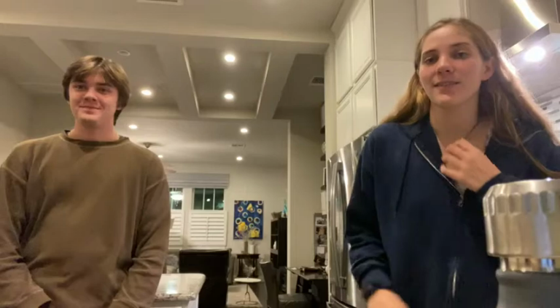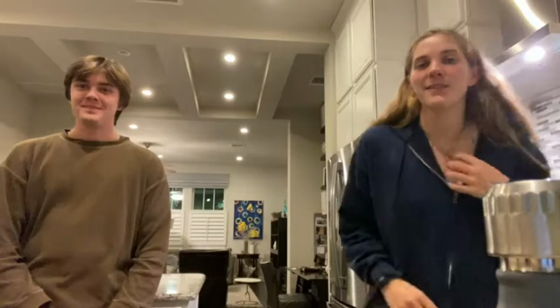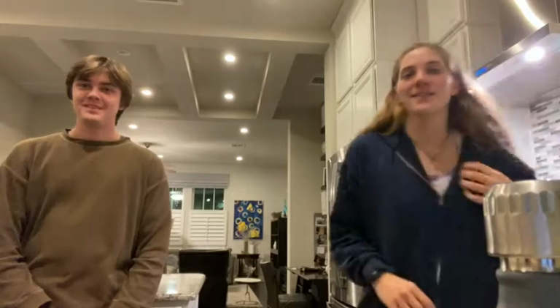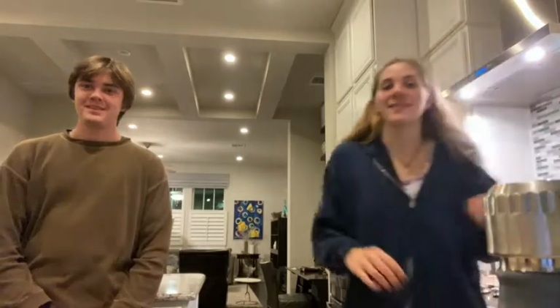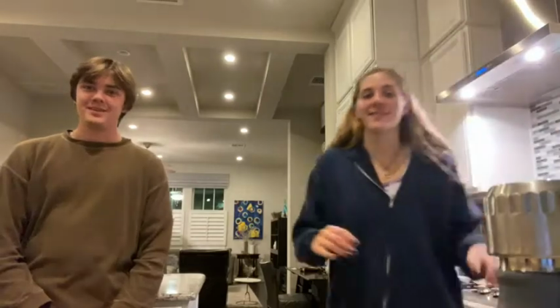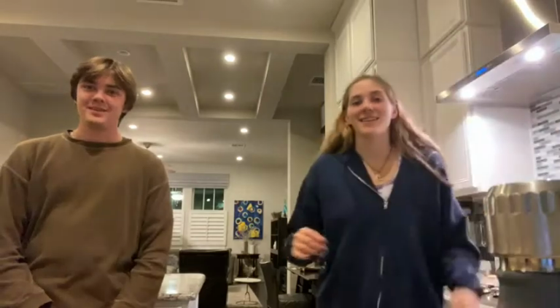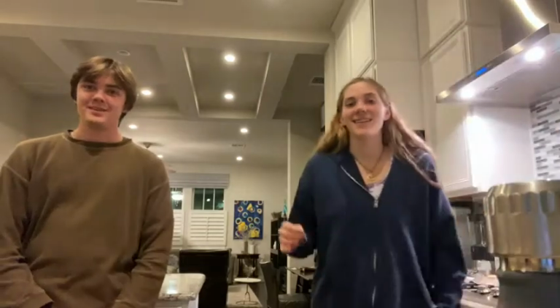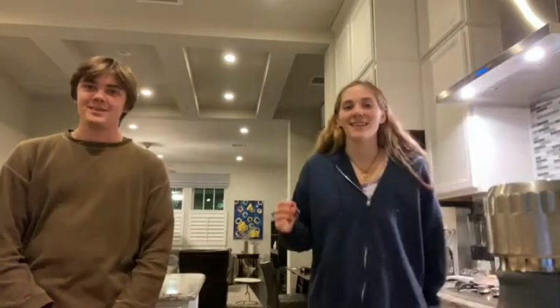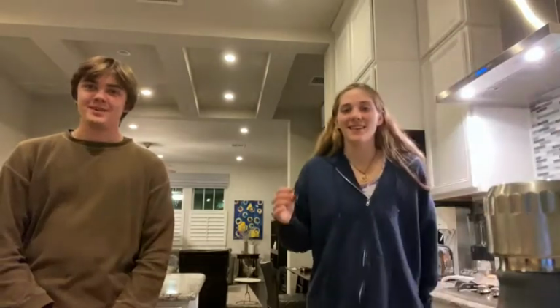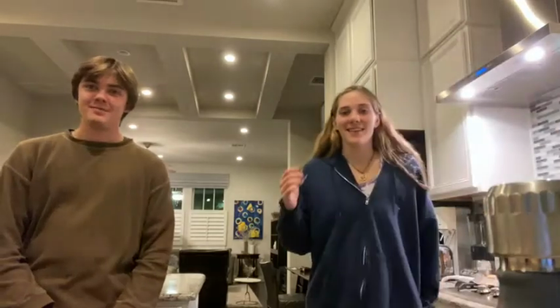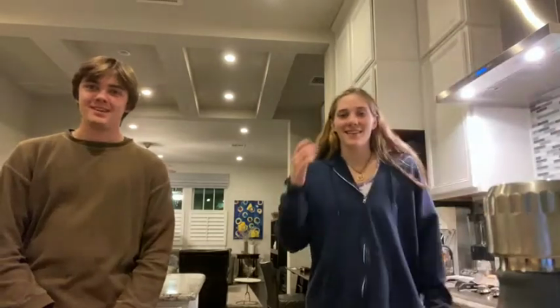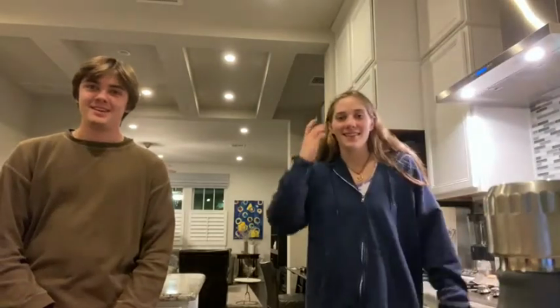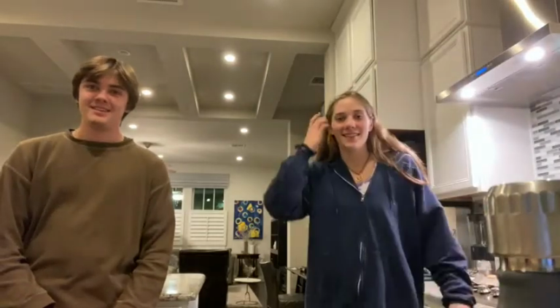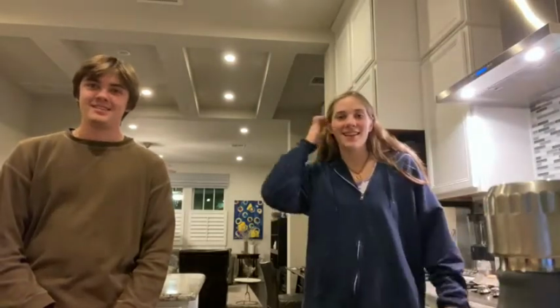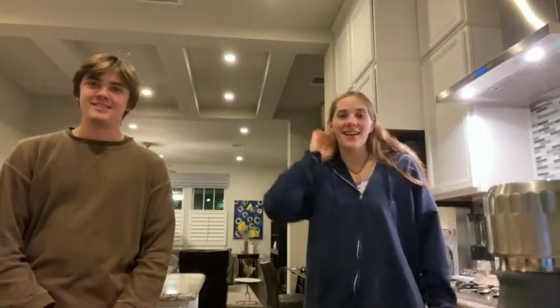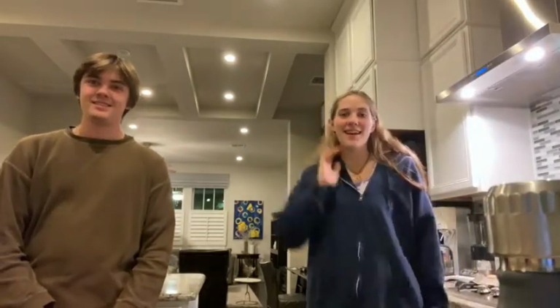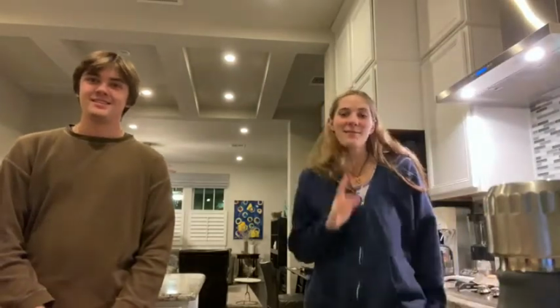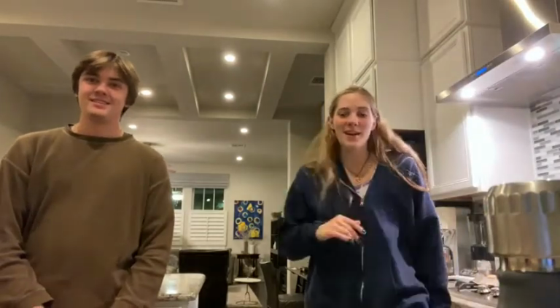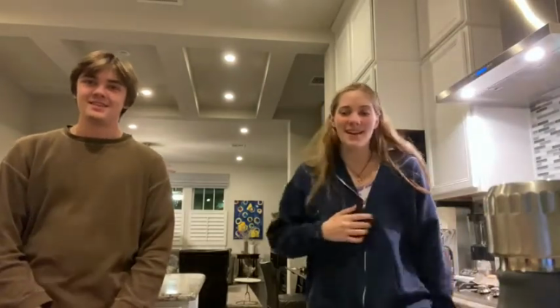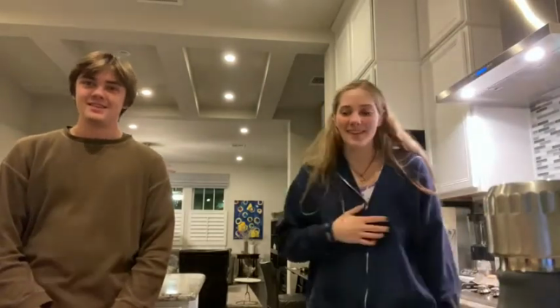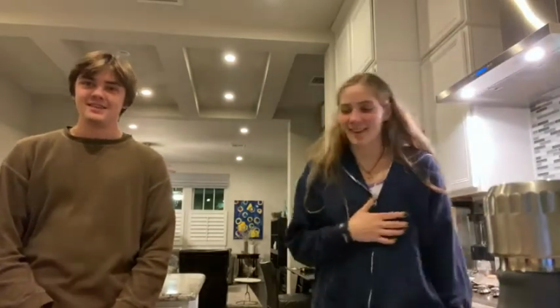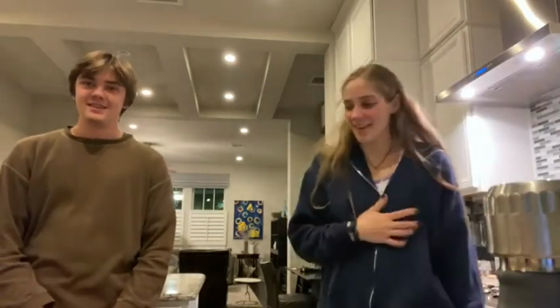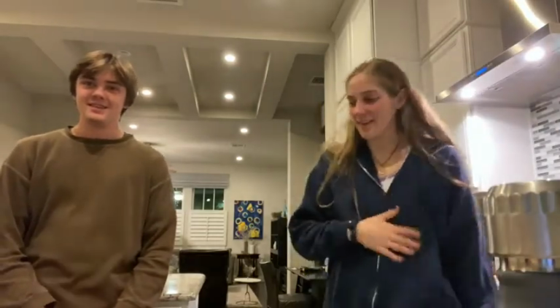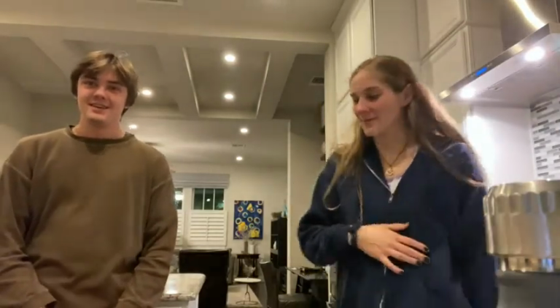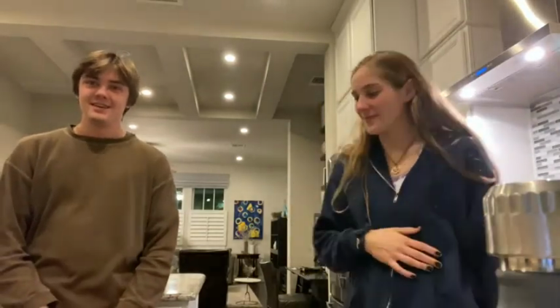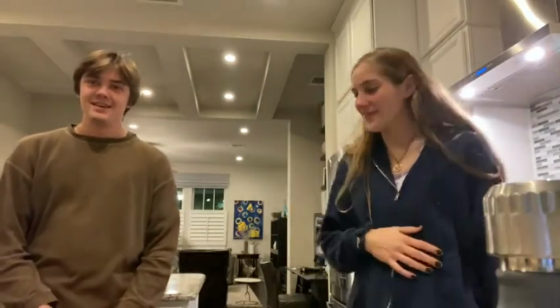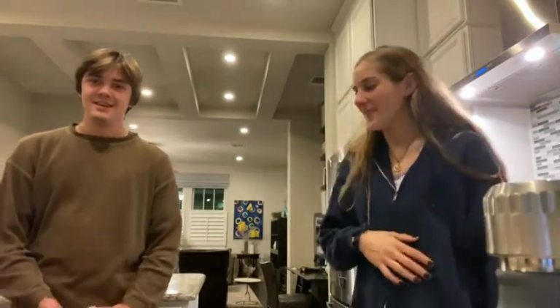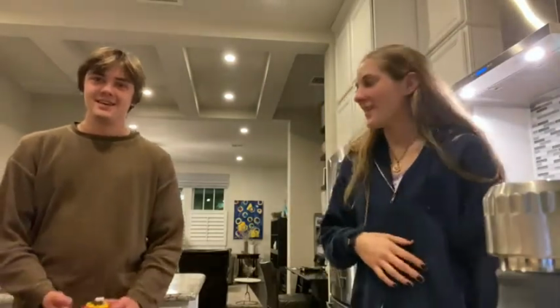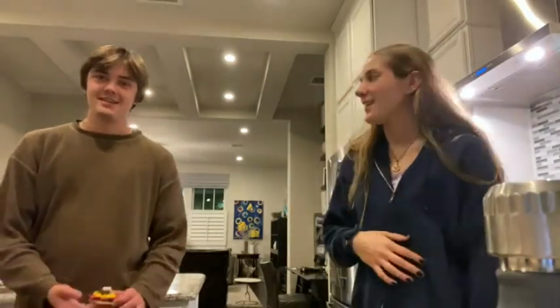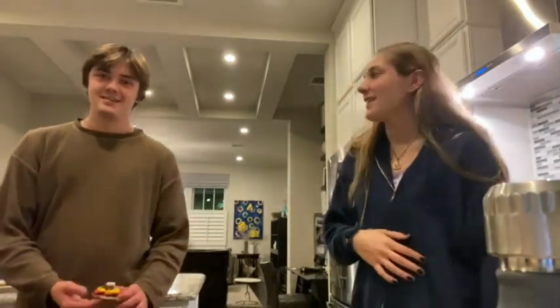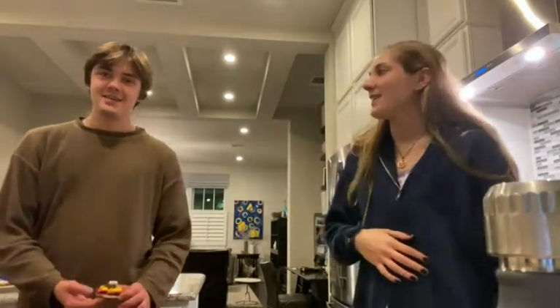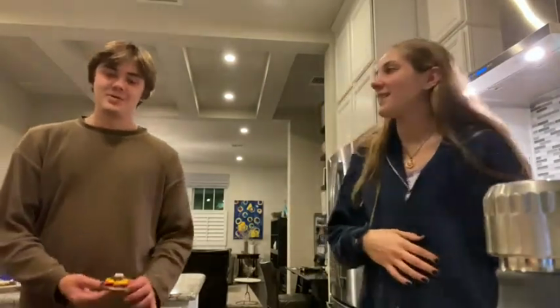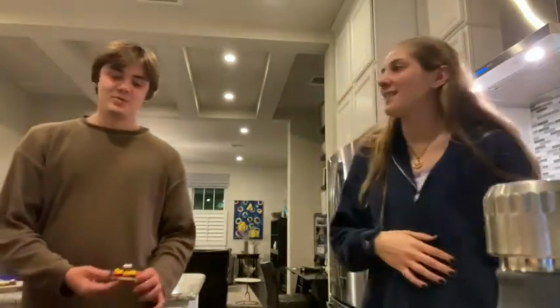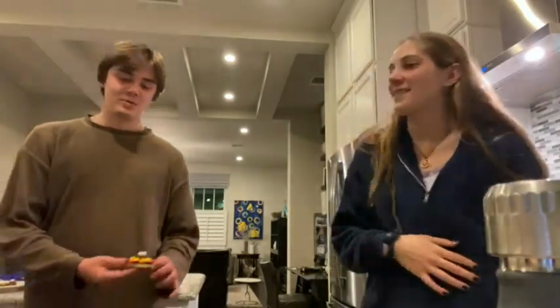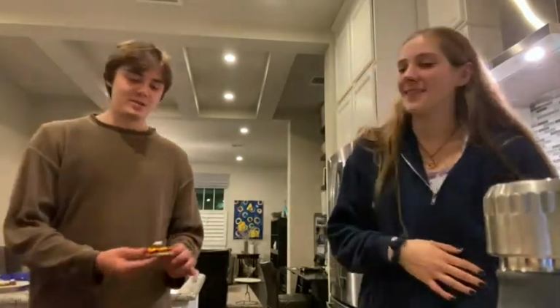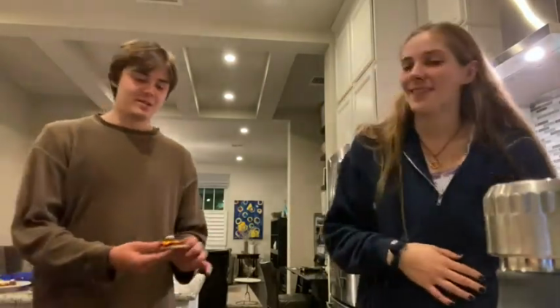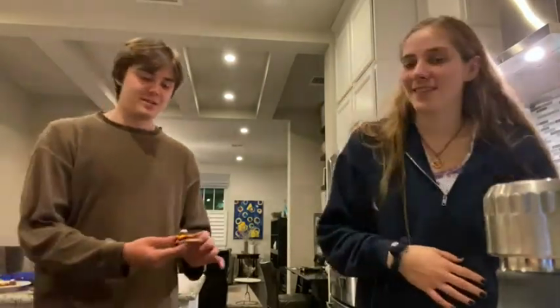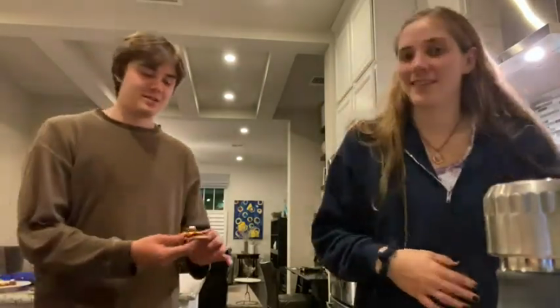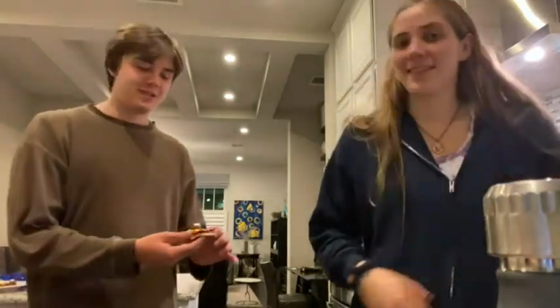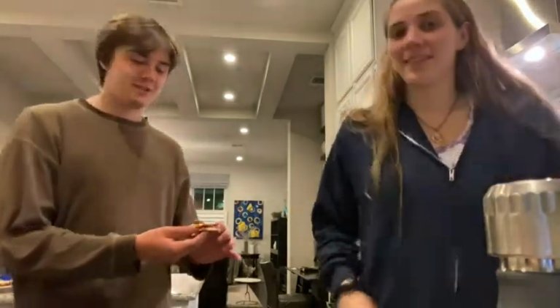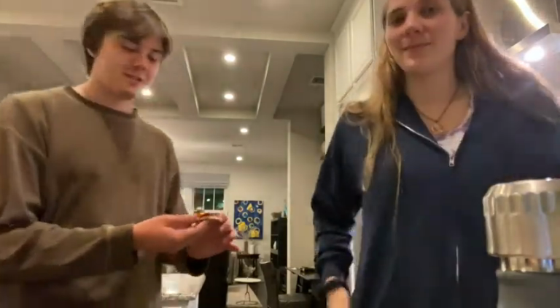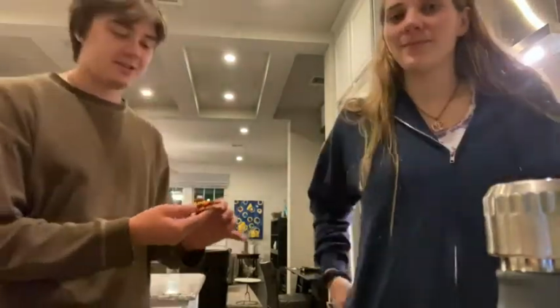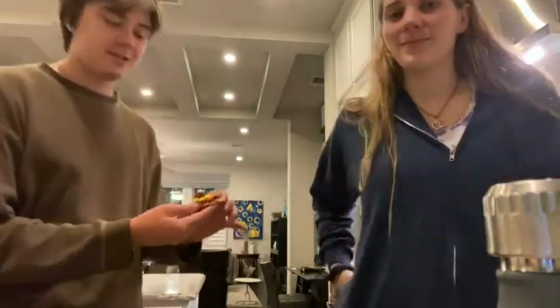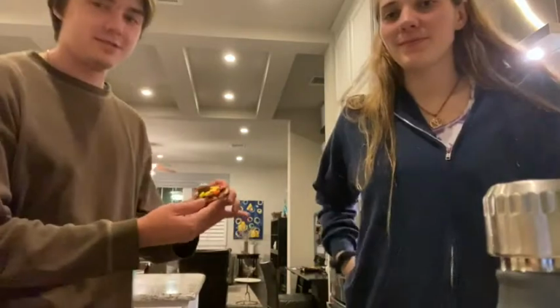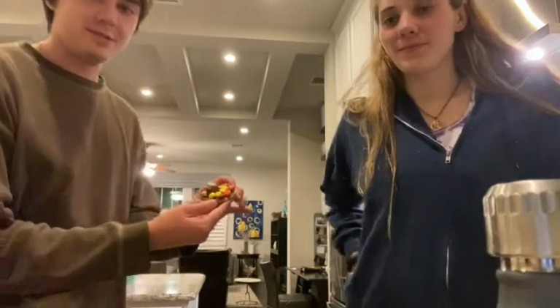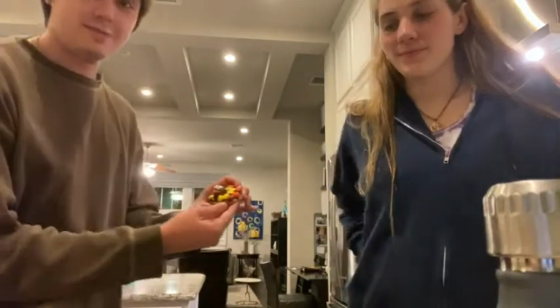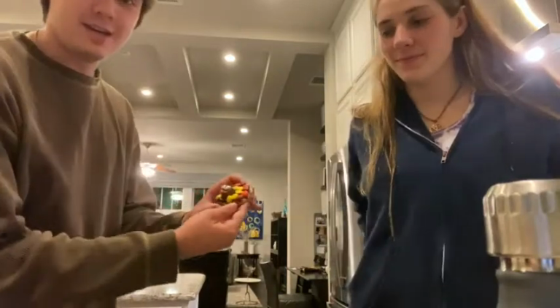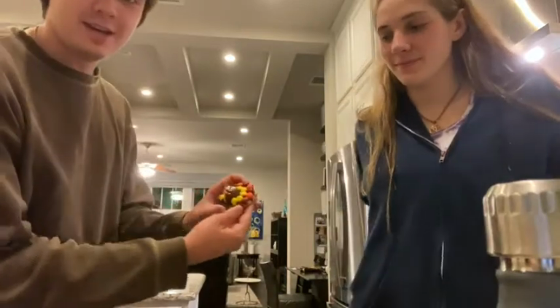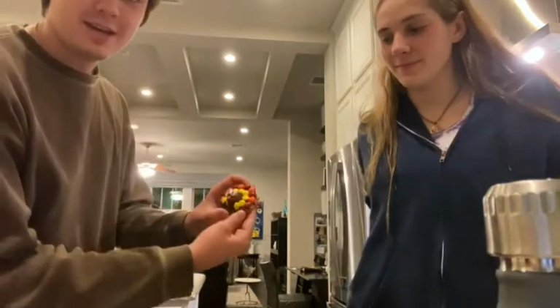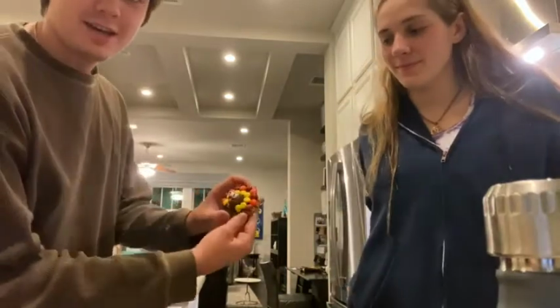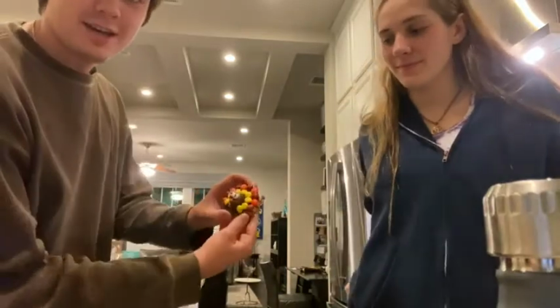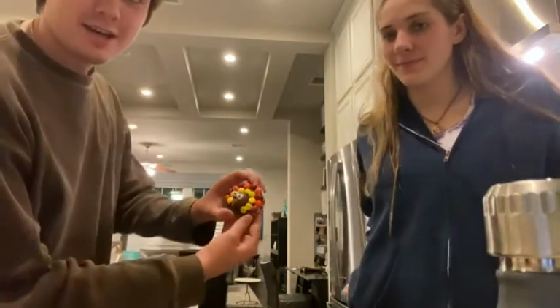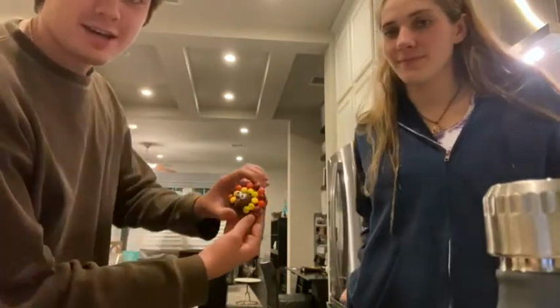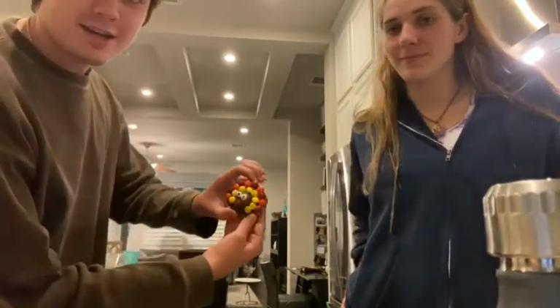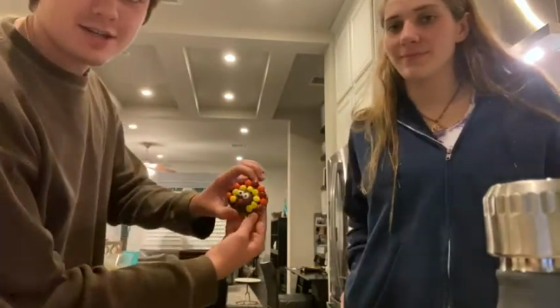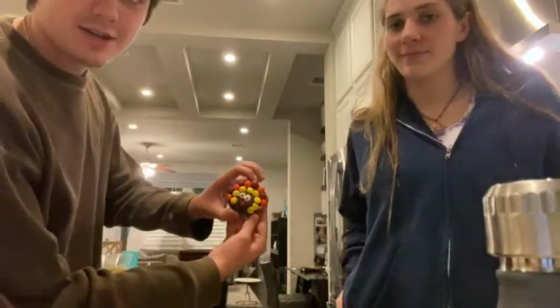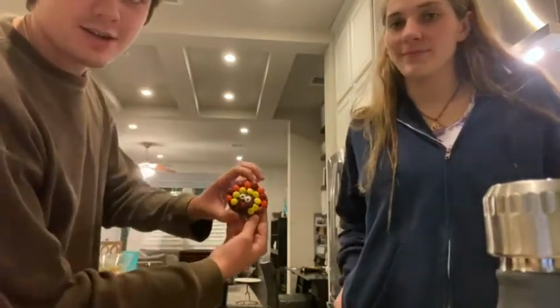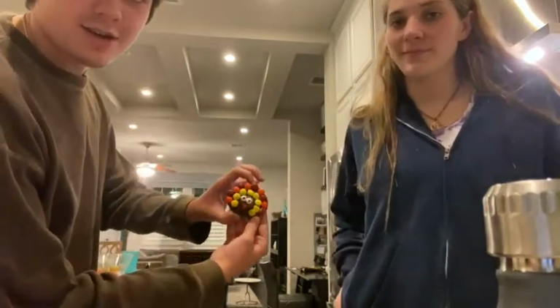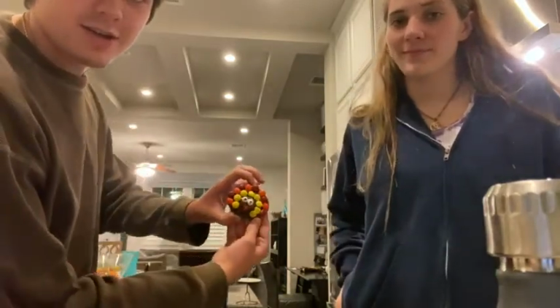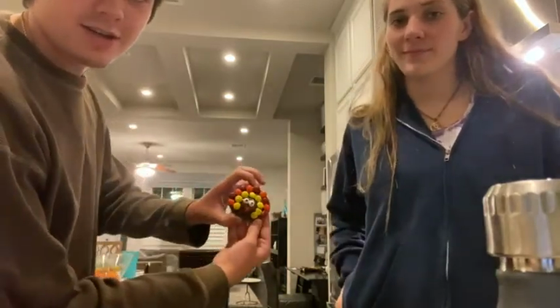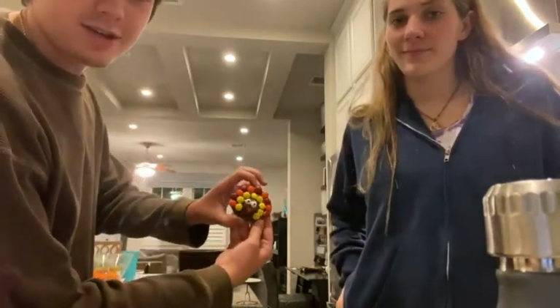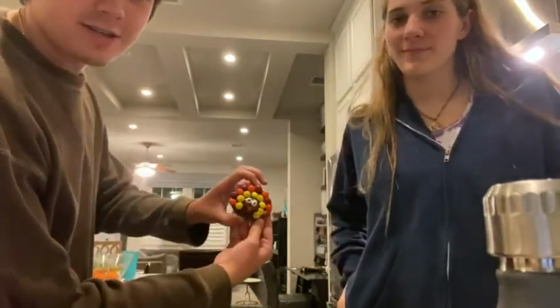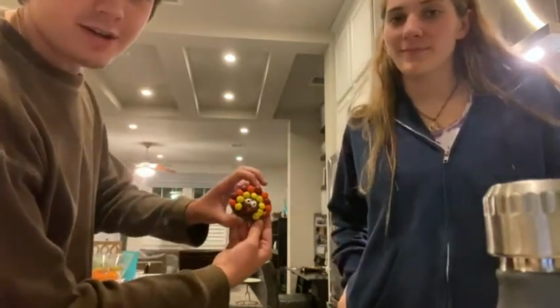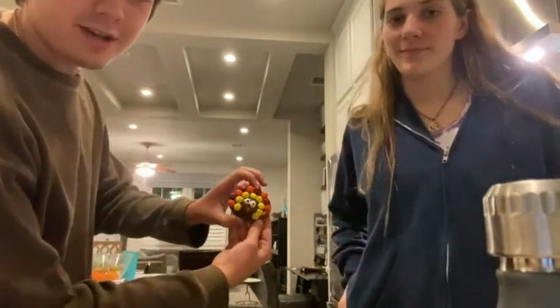Hello, I'm Ian and I'm Ally and today we'll be teaching y'all how to make a sugar cookie turkey.